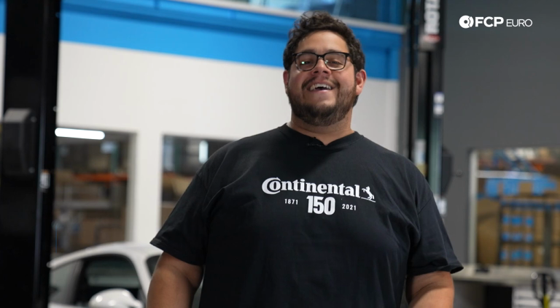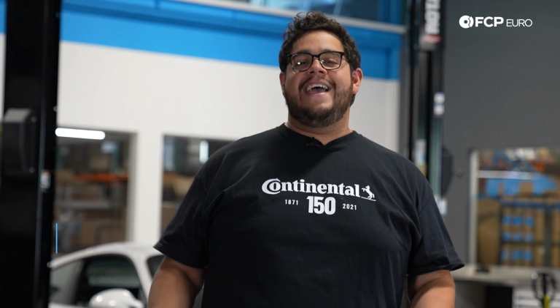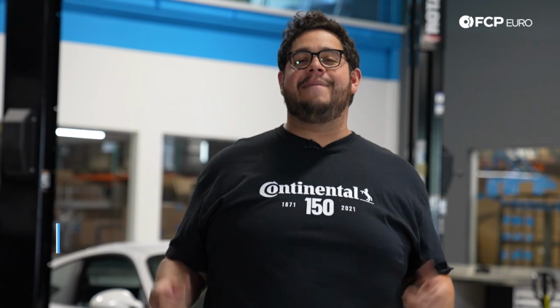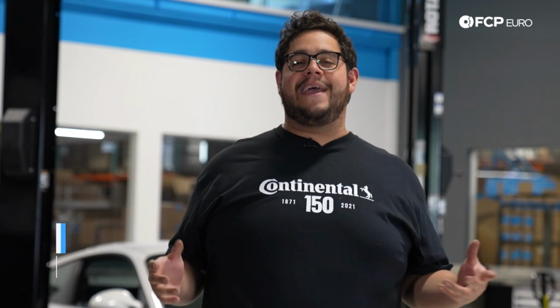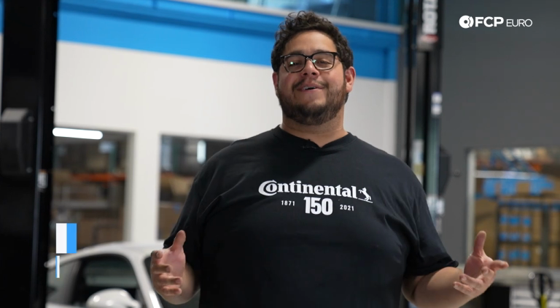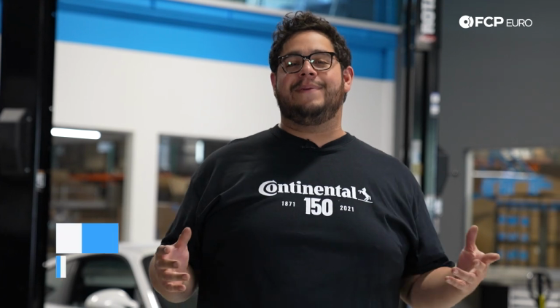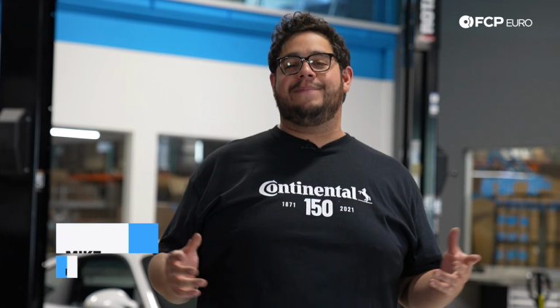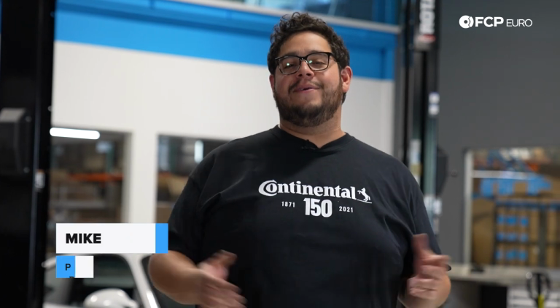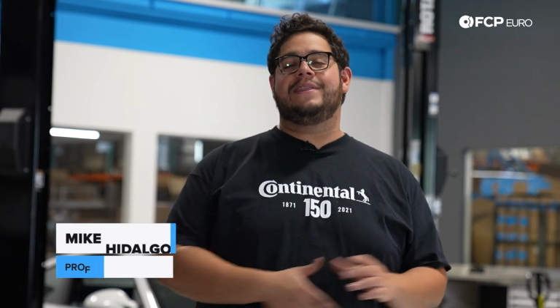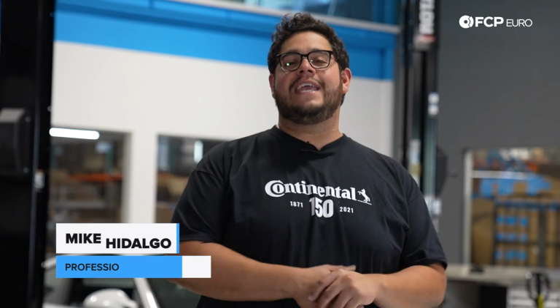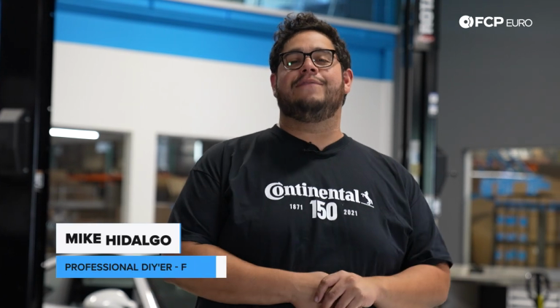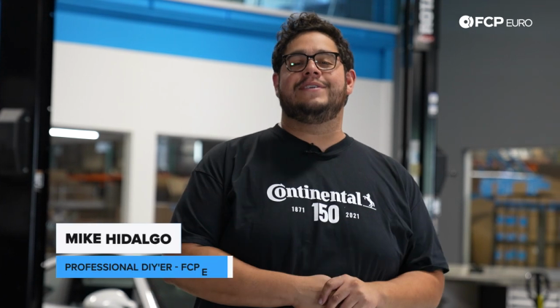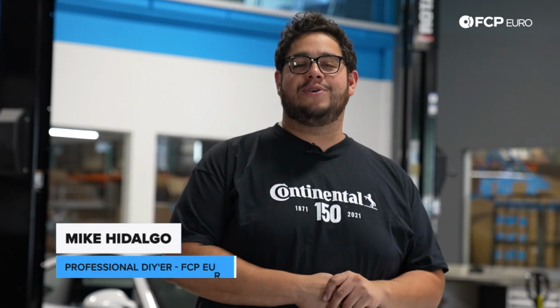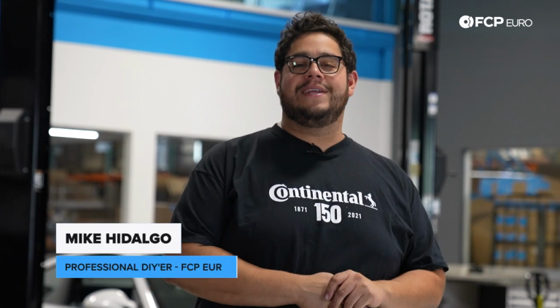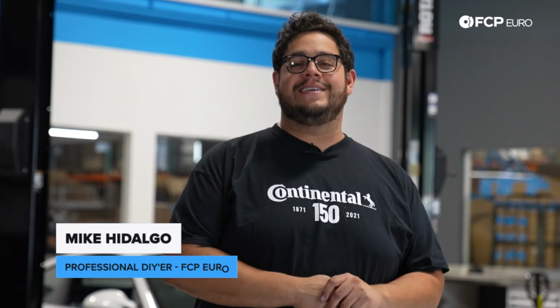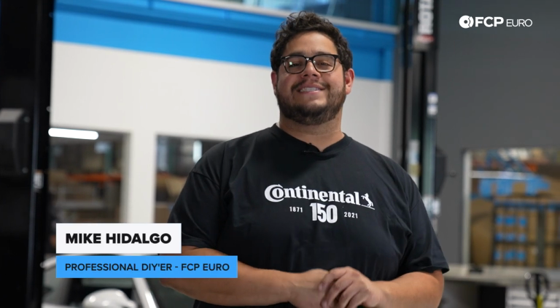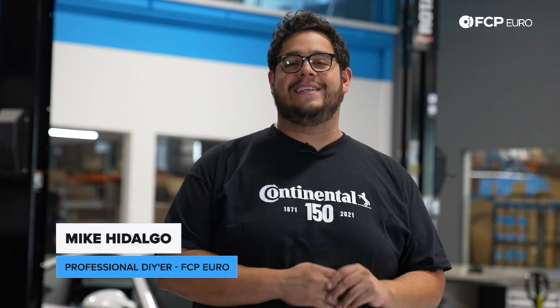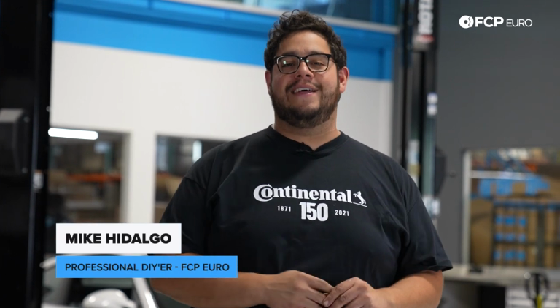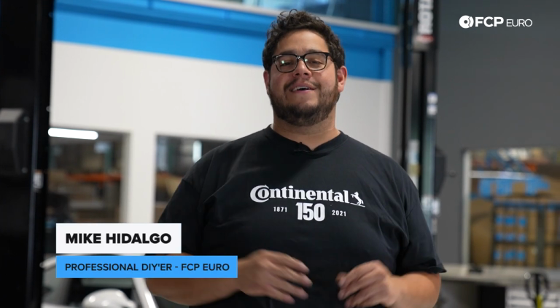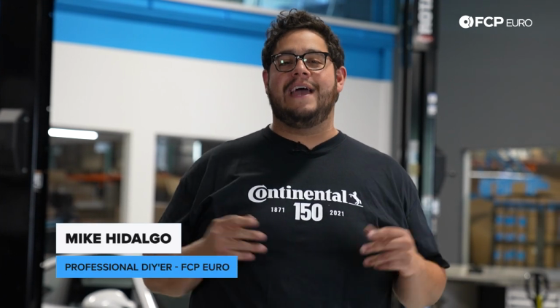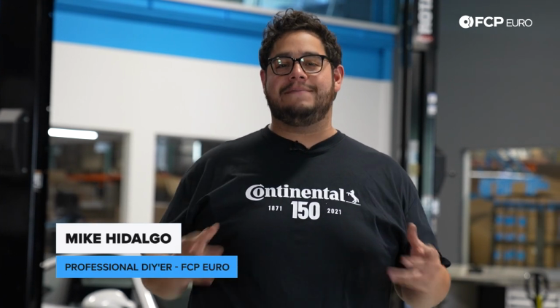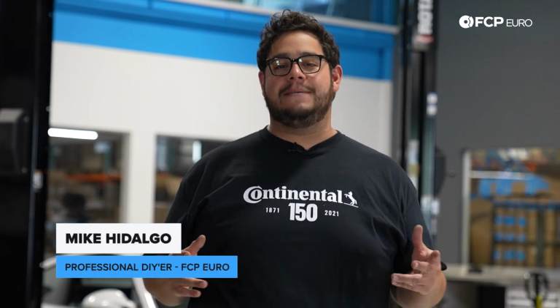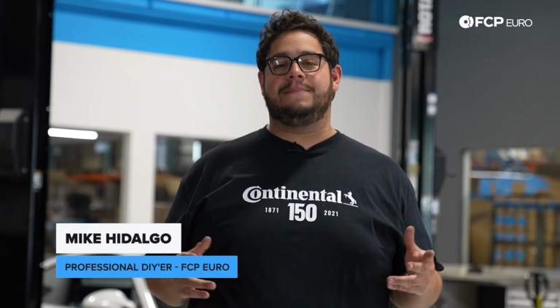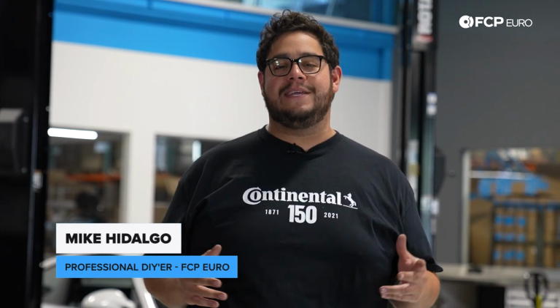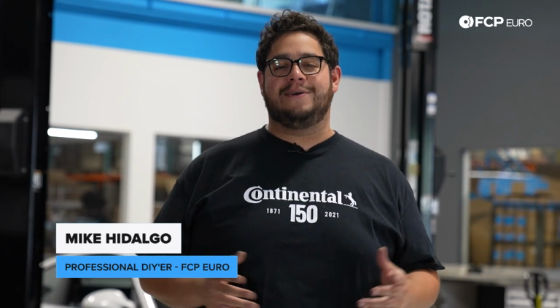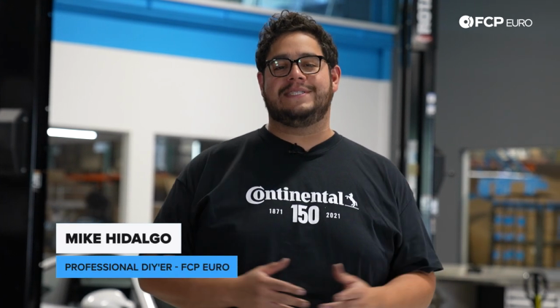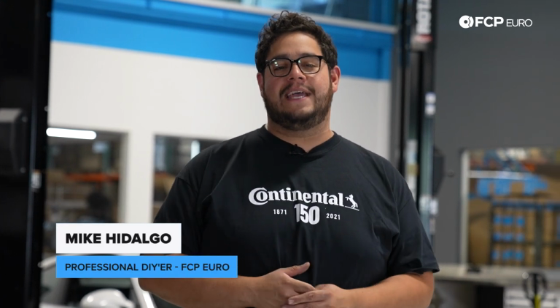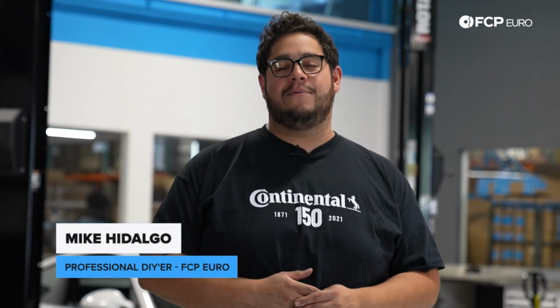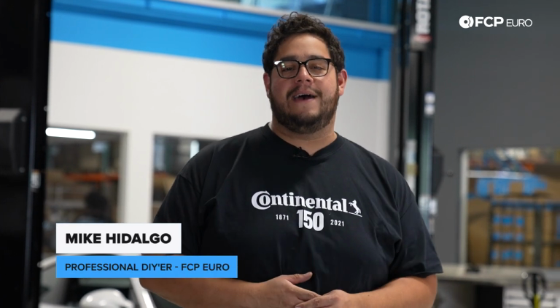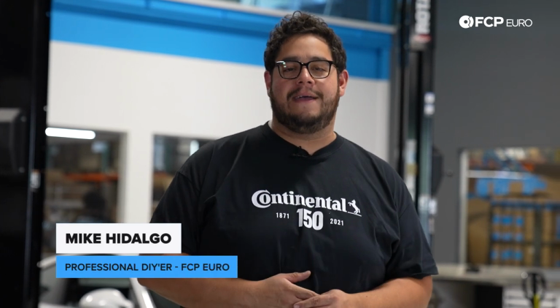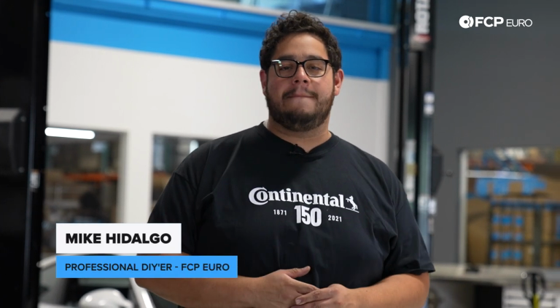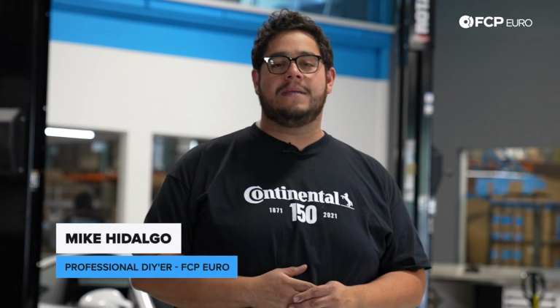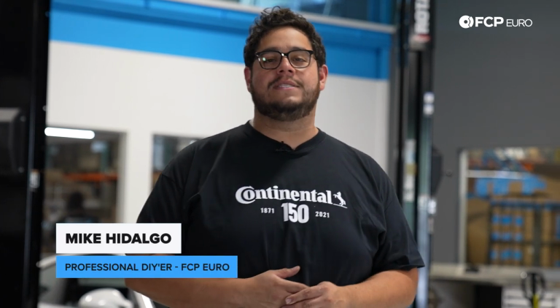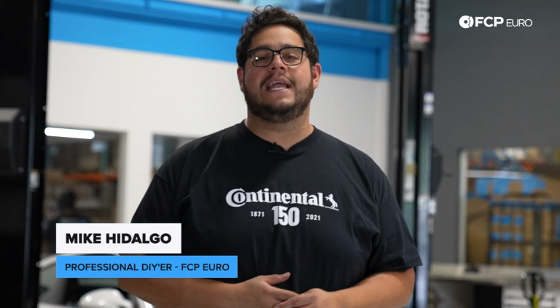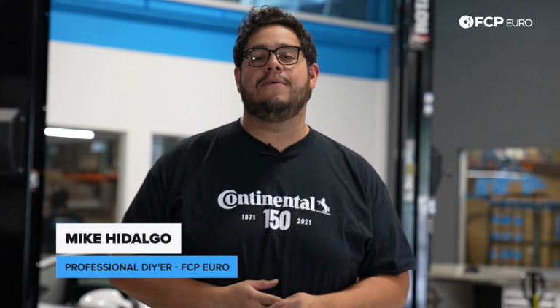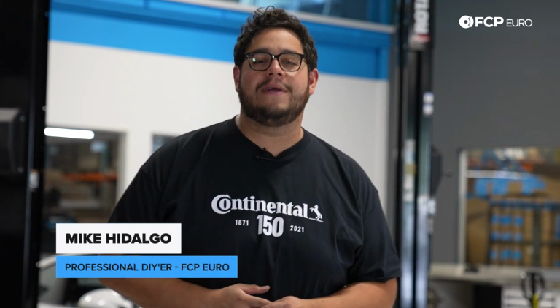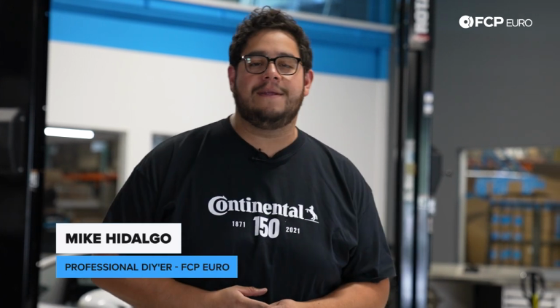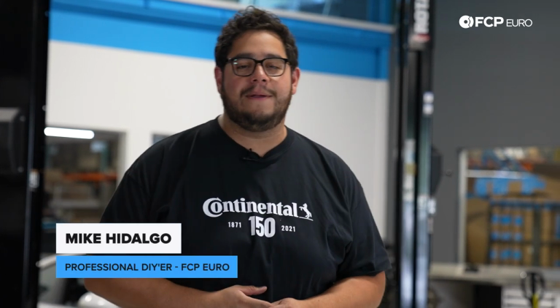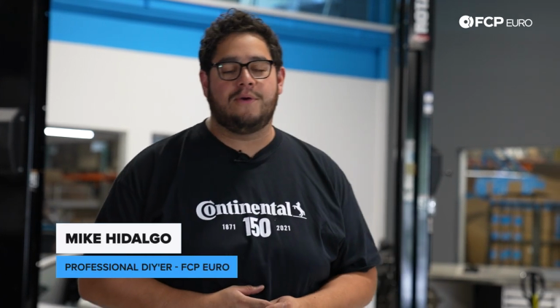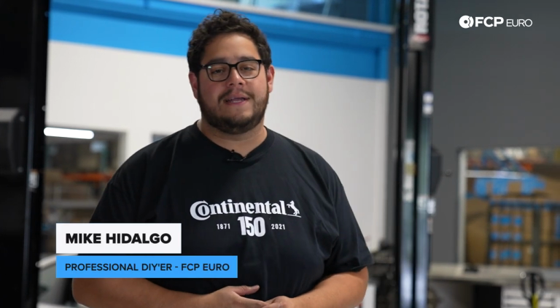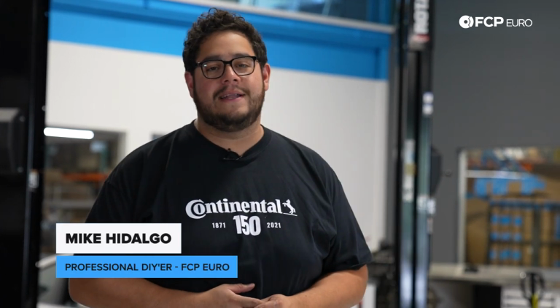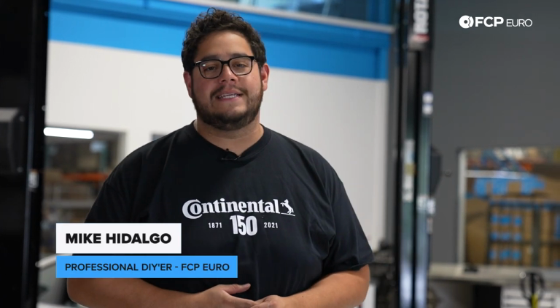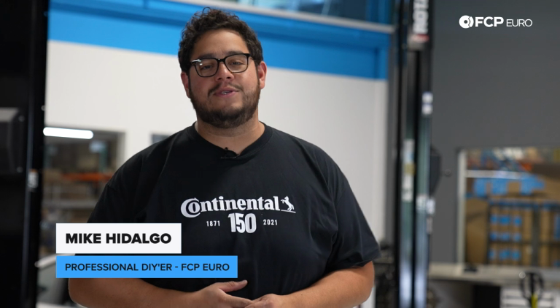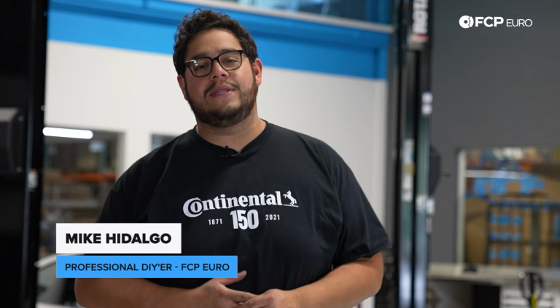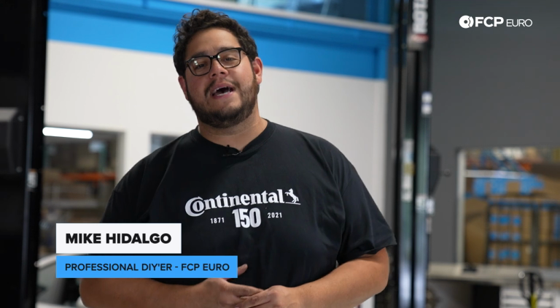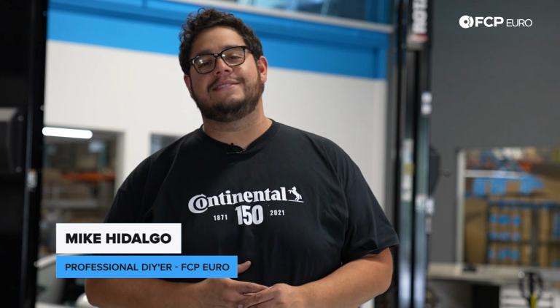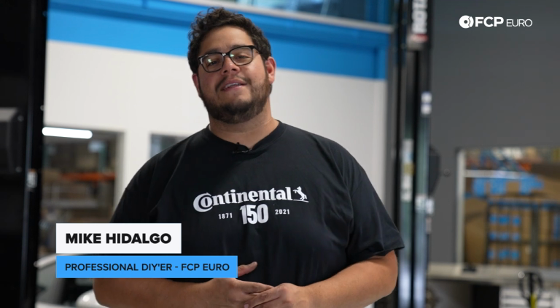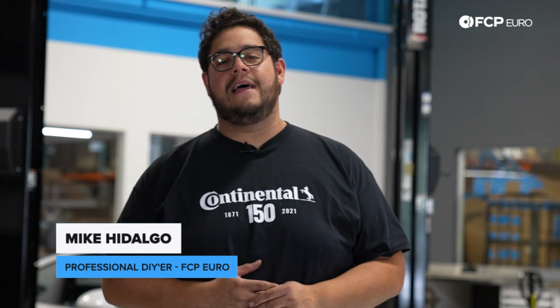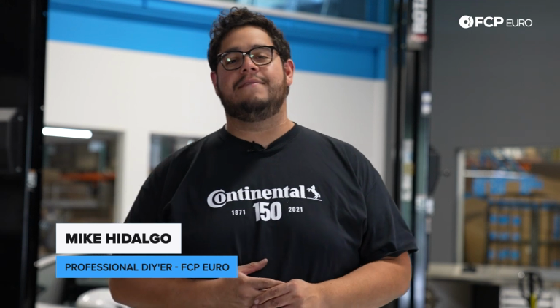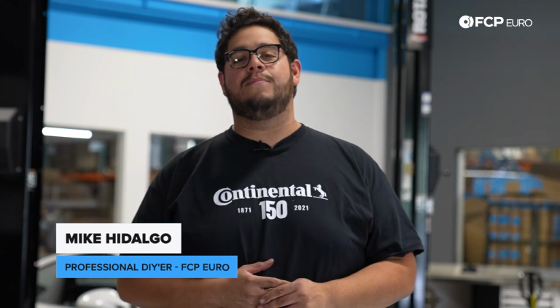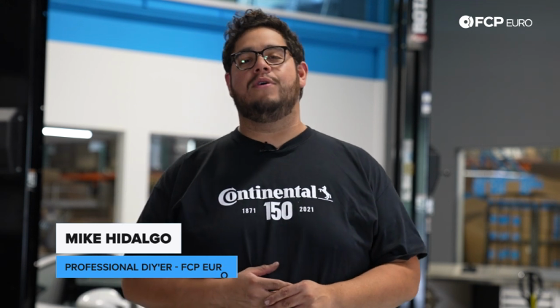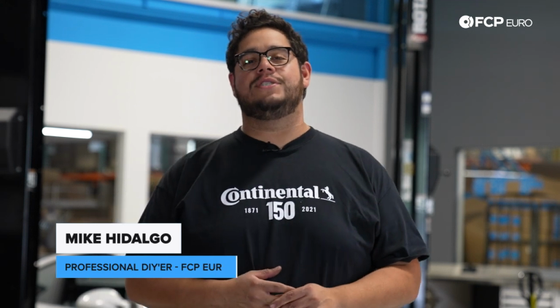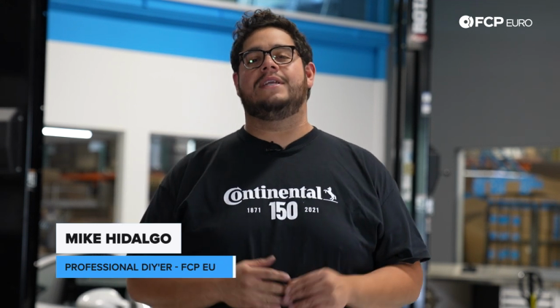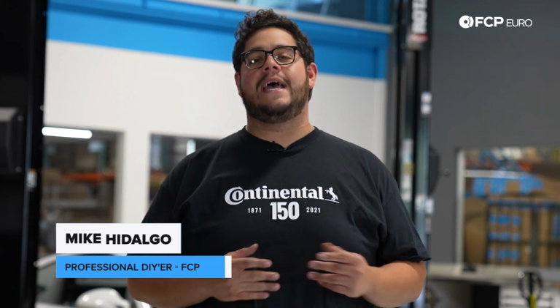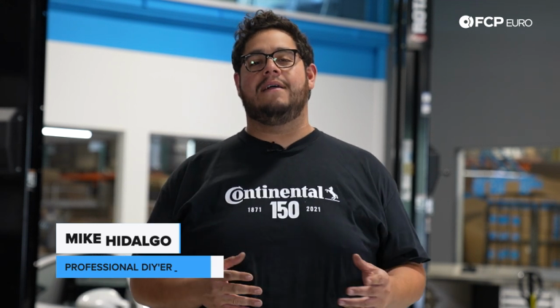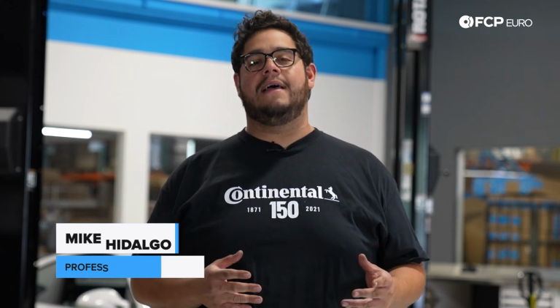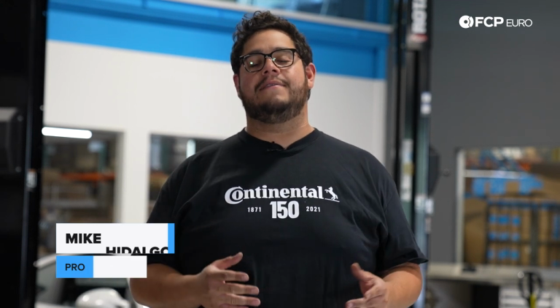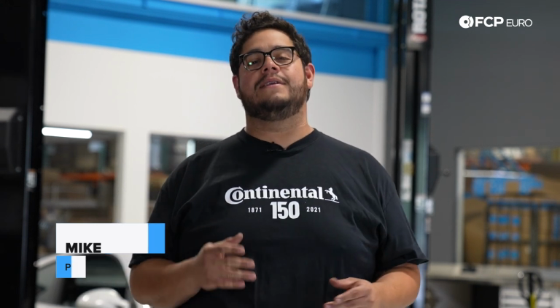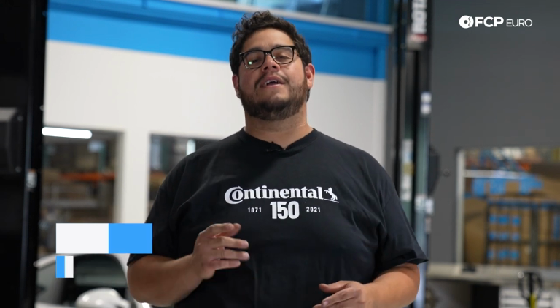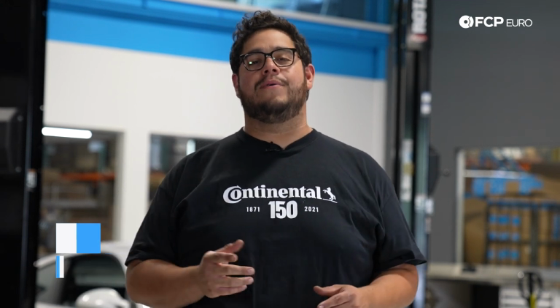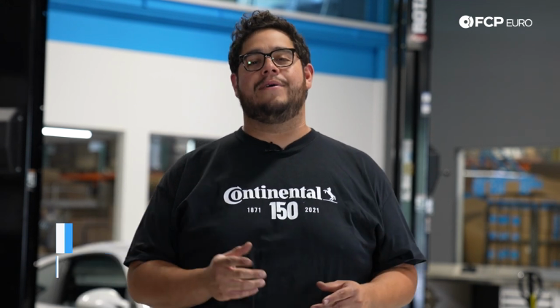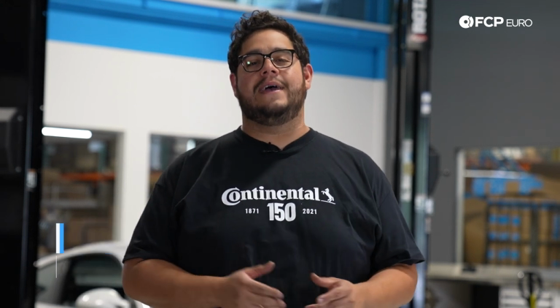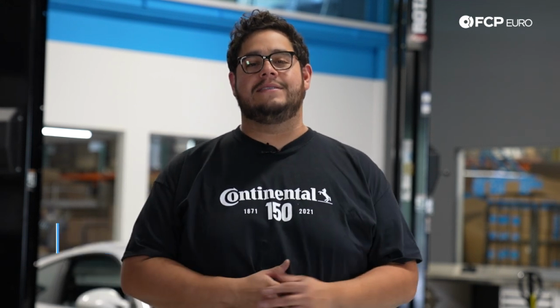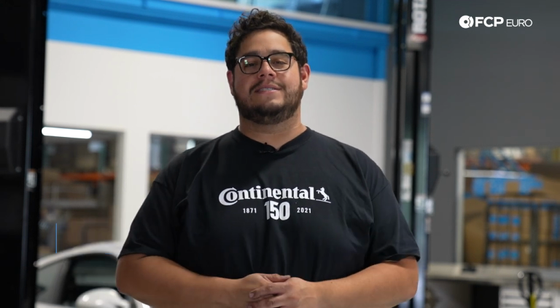Hey my good people, thank you for joining us on another FCP Euro DIY. Today we're going to be working on a 2011 Porsche 911 Carrera S.